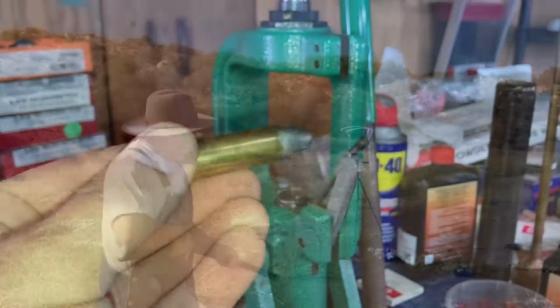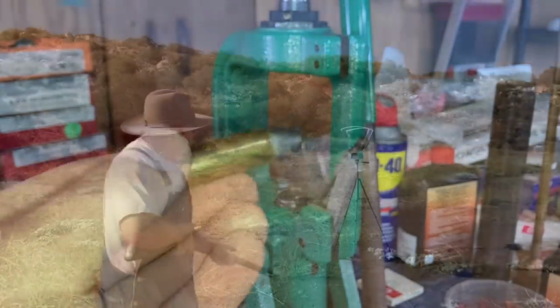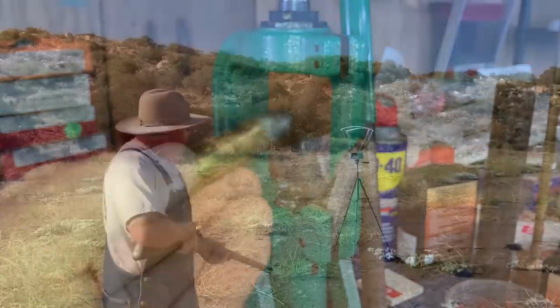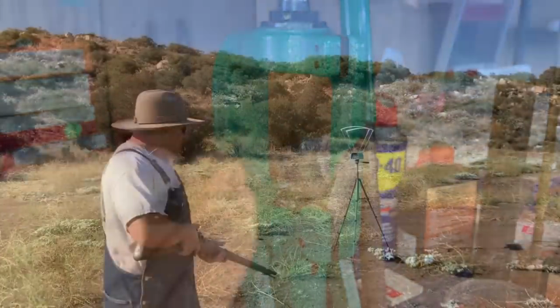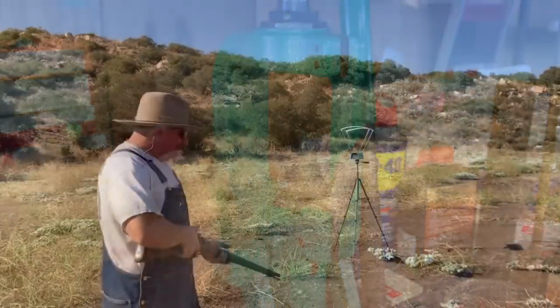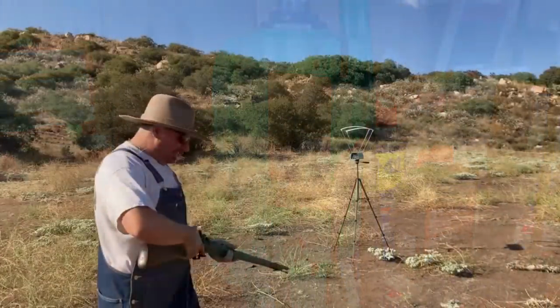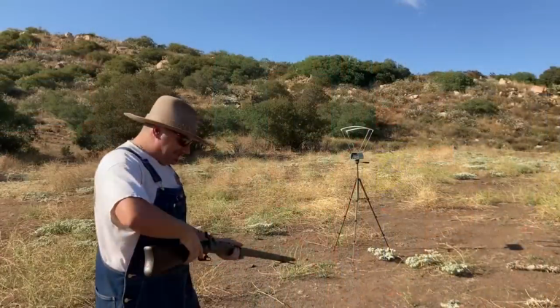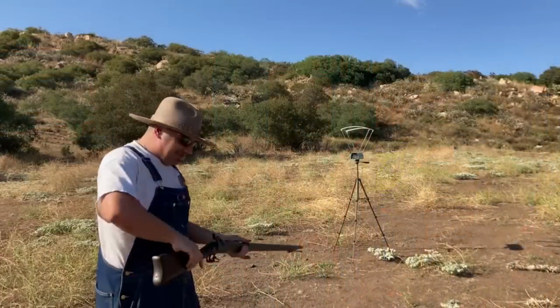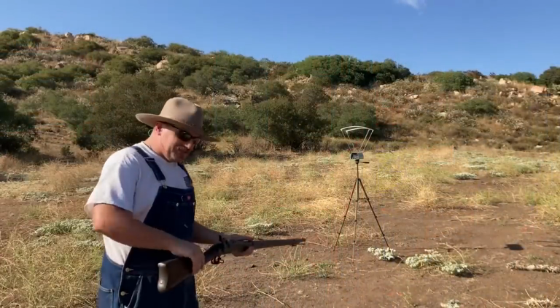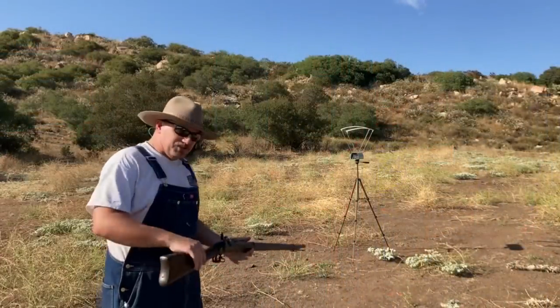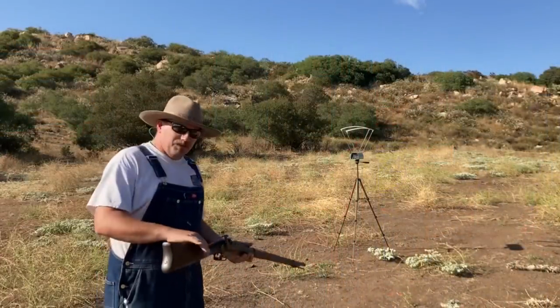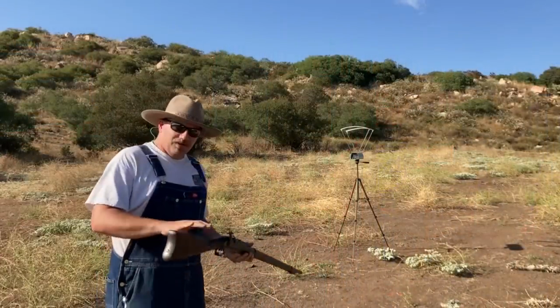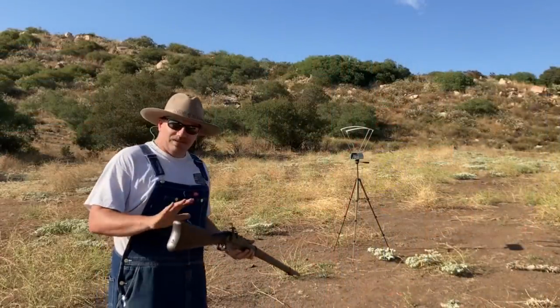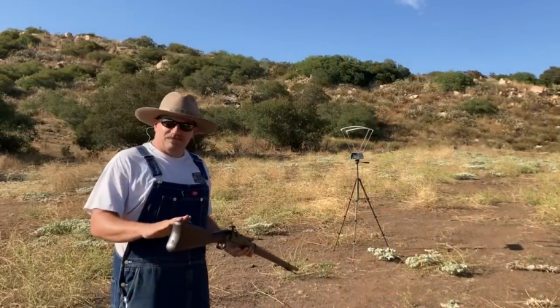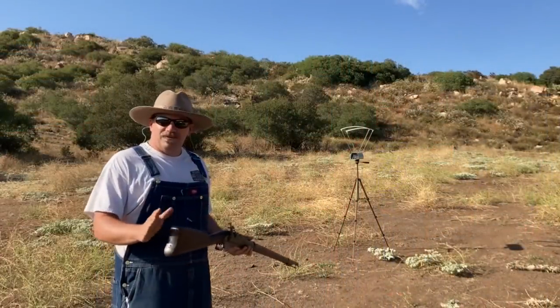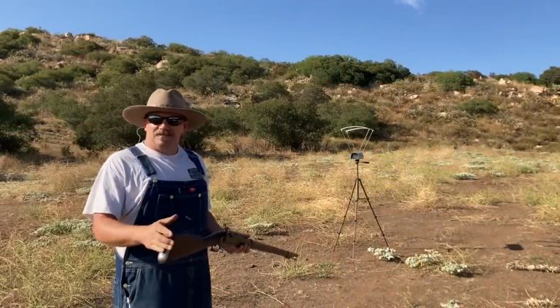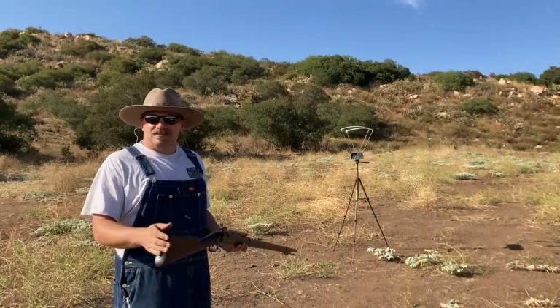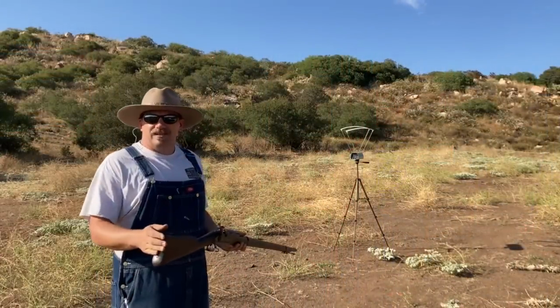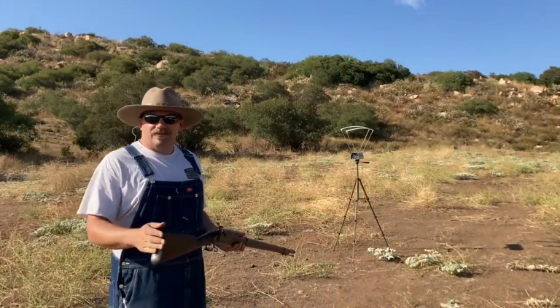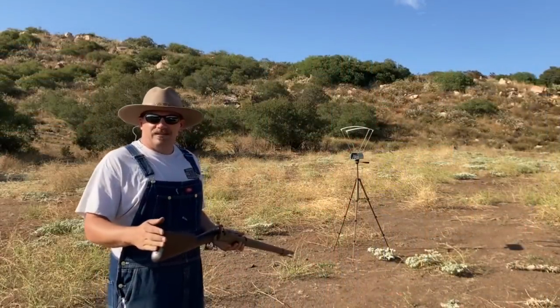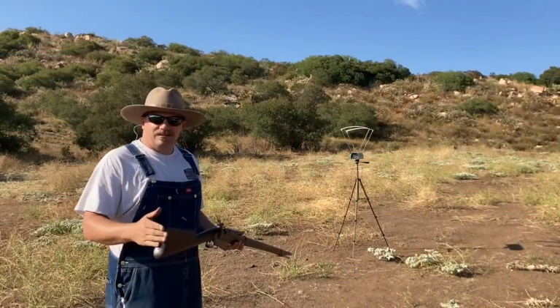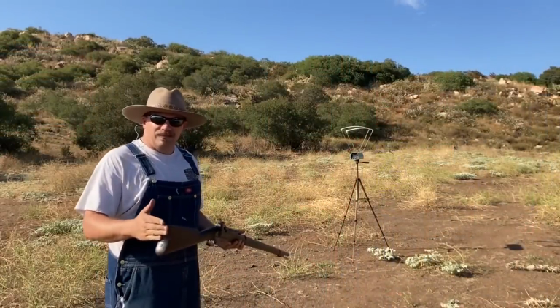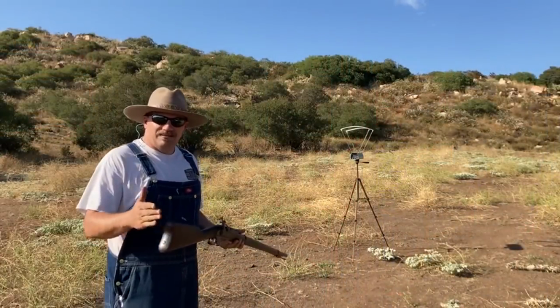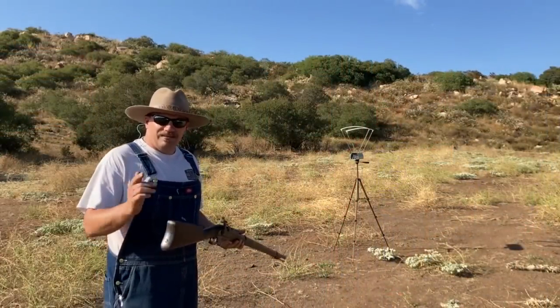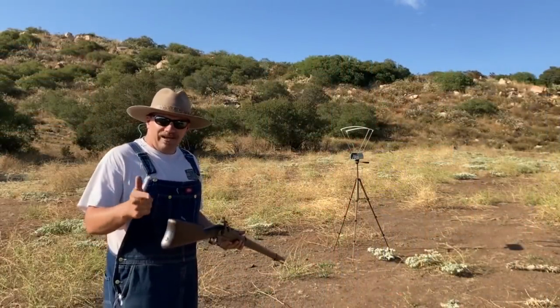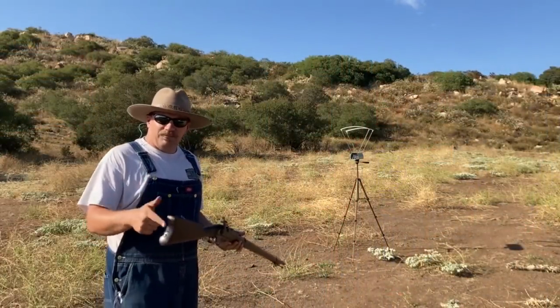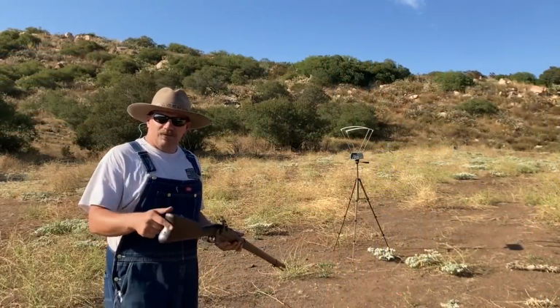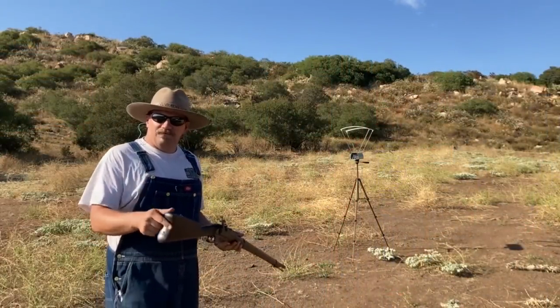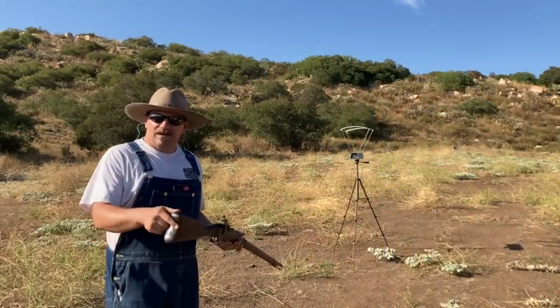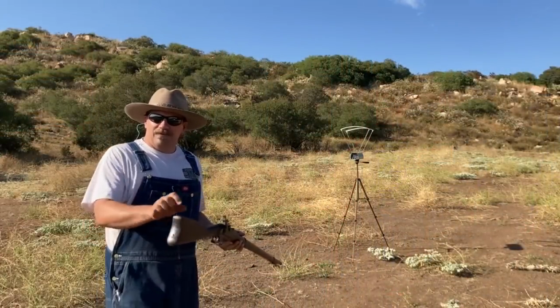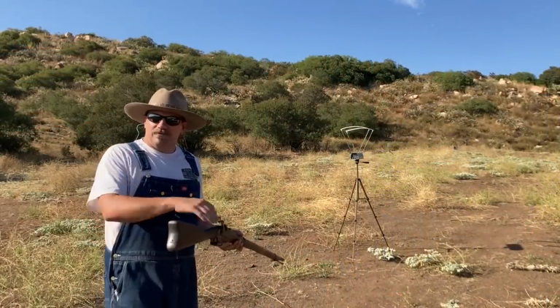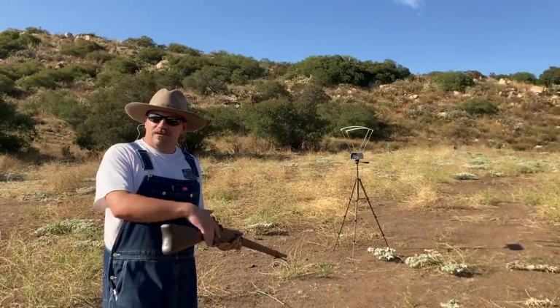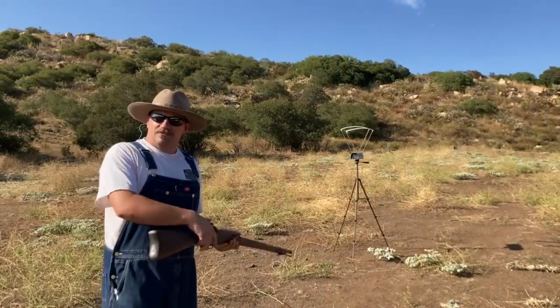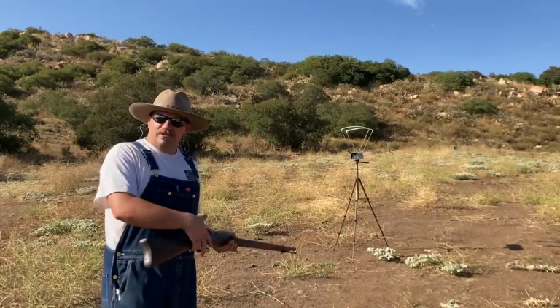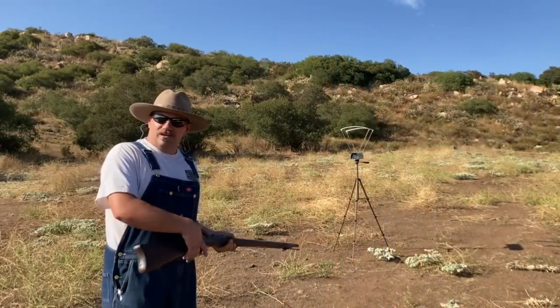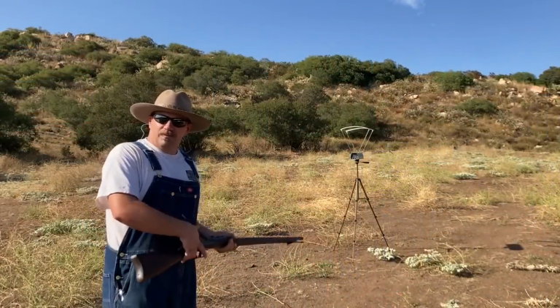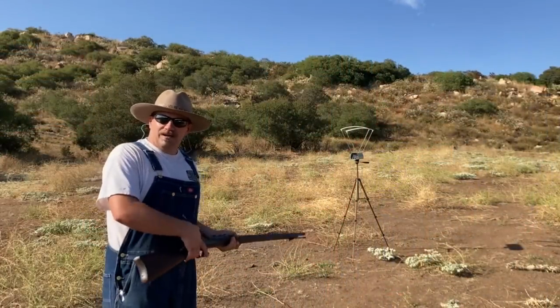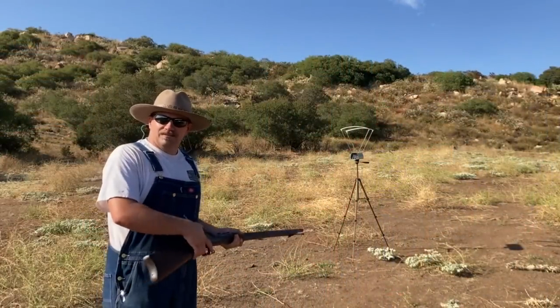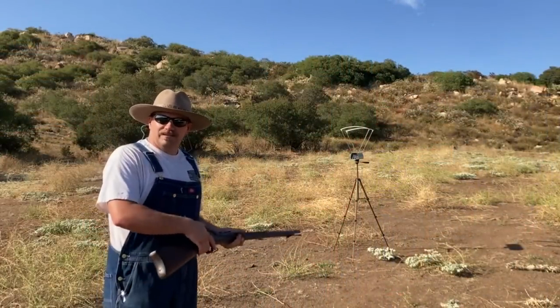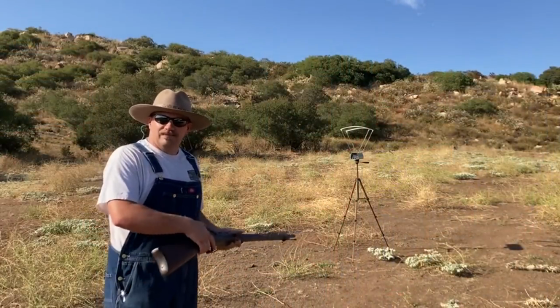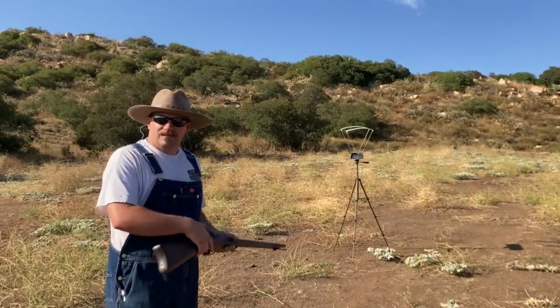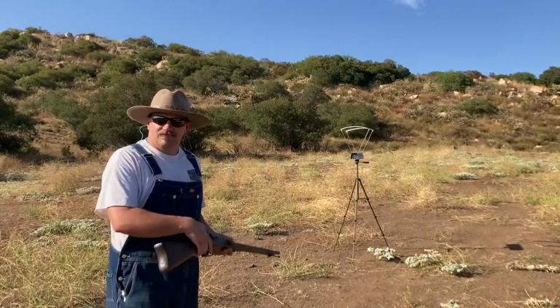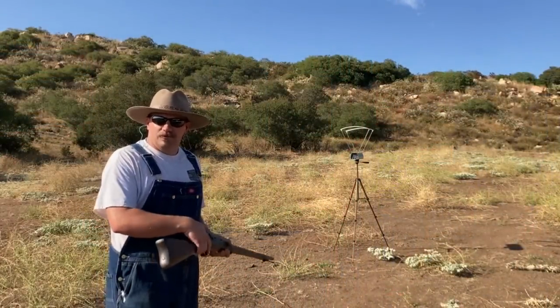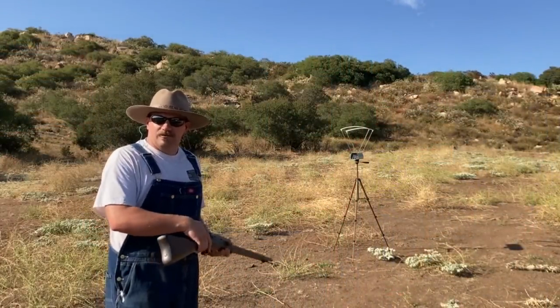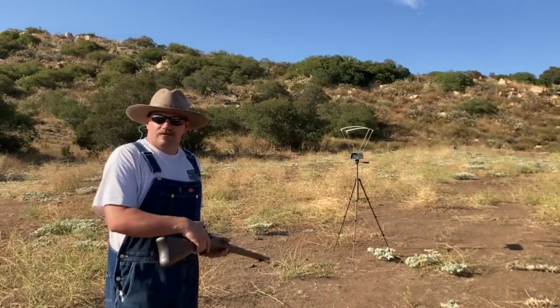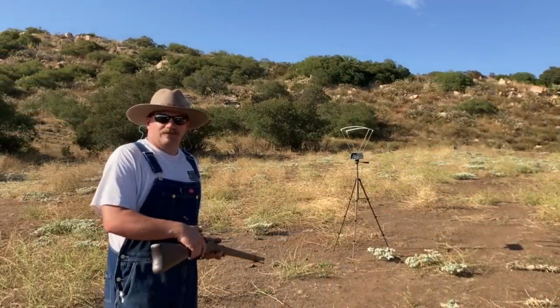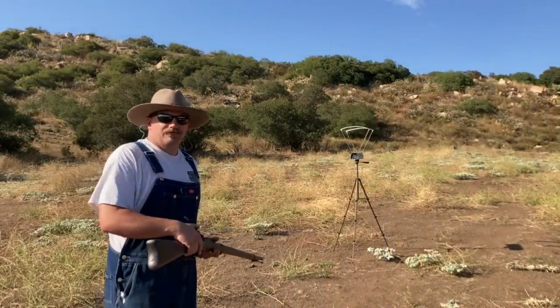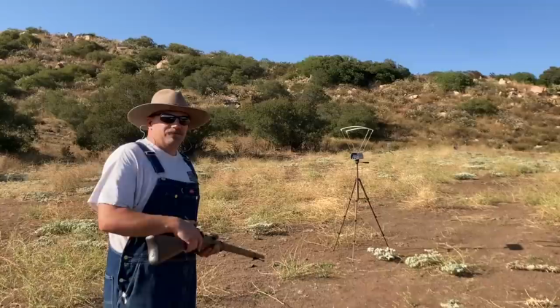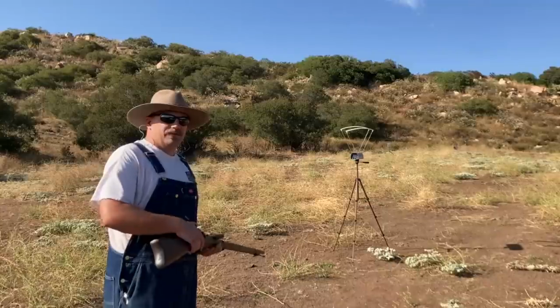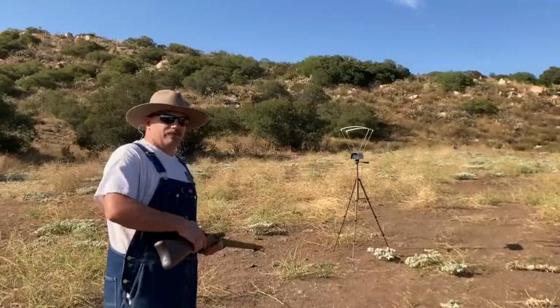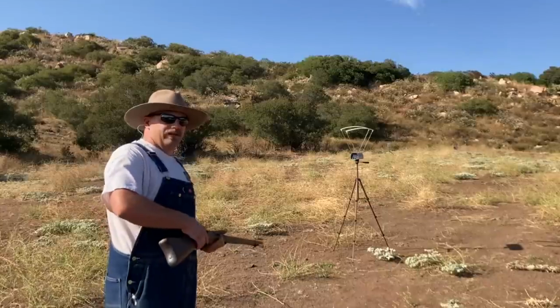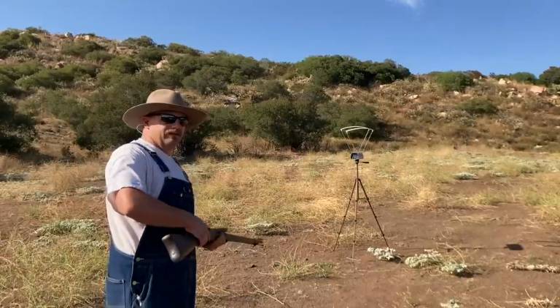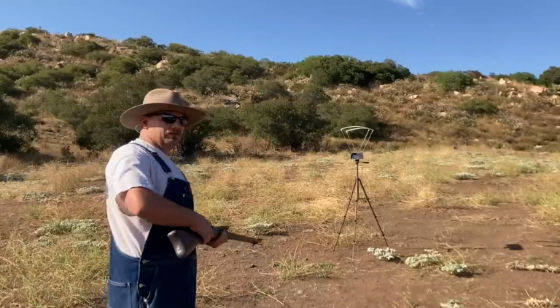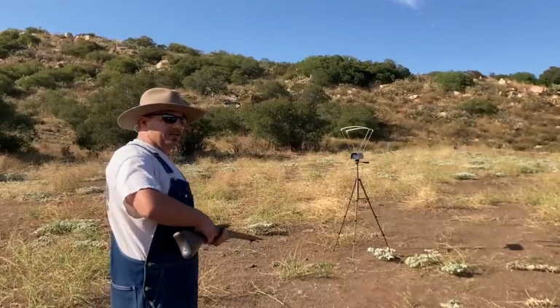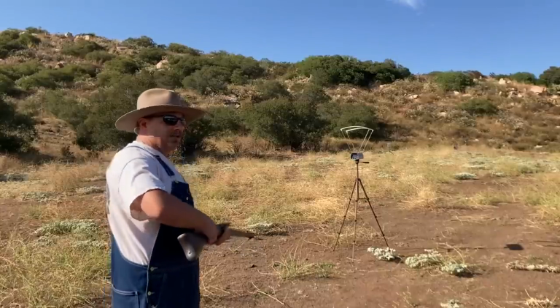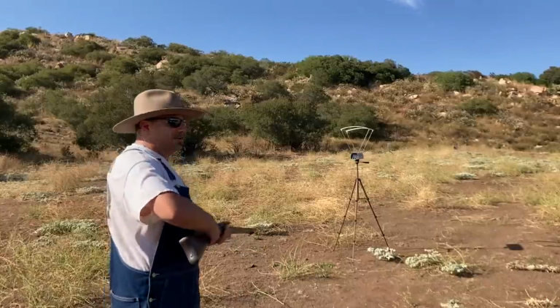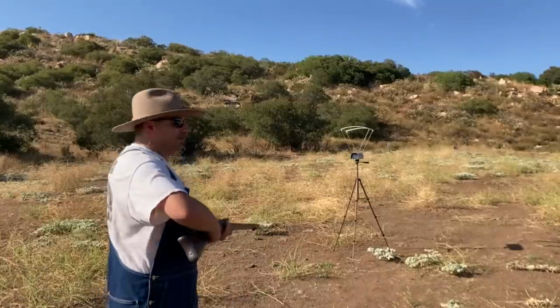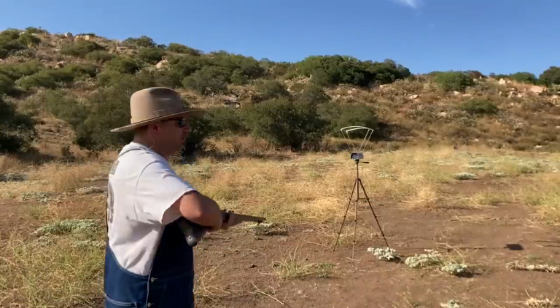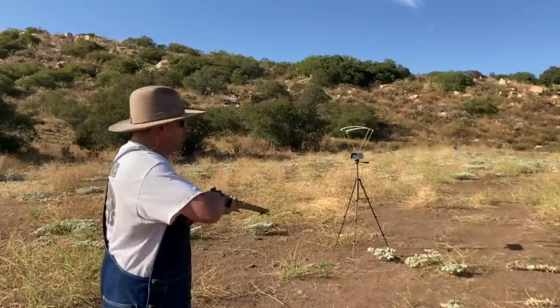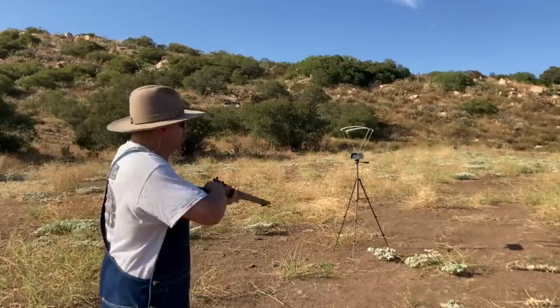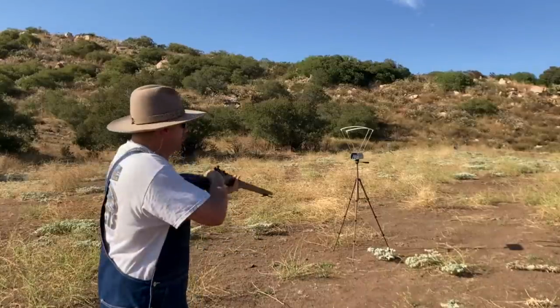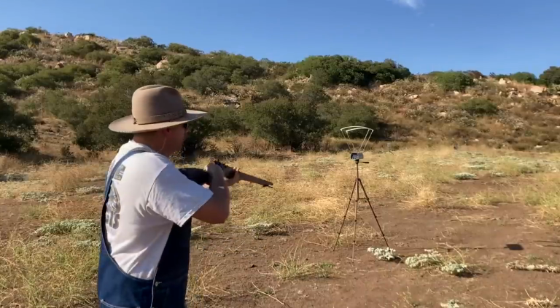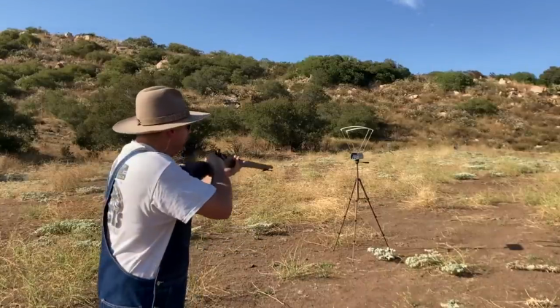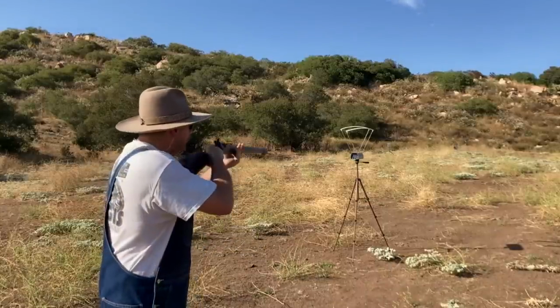This is the smokeless 50-70 load: 9.5 grains of Trail Boss with the 450-grain Lee projectile.